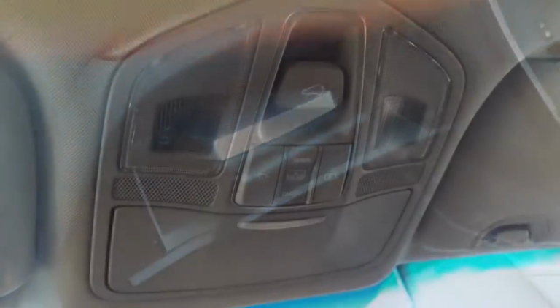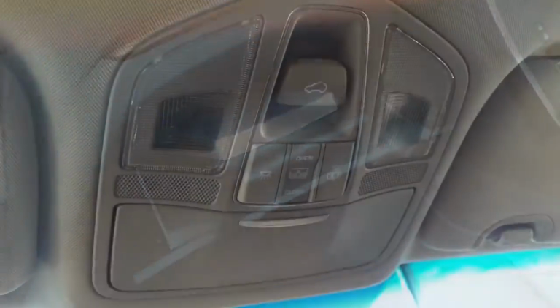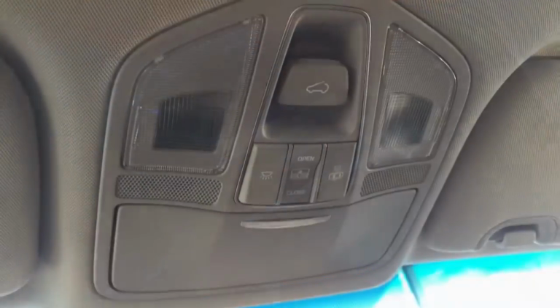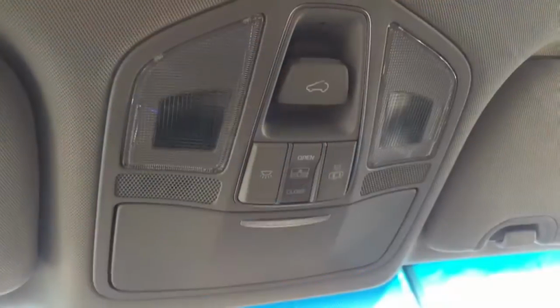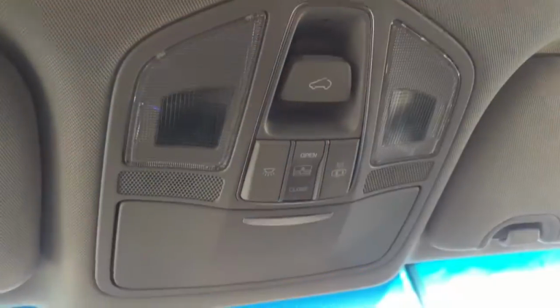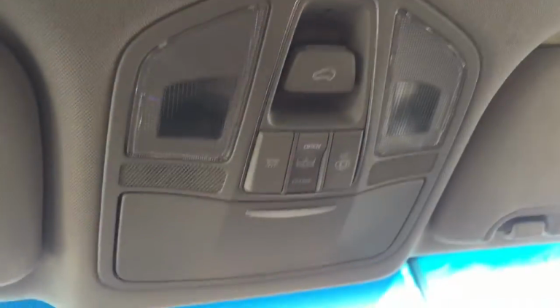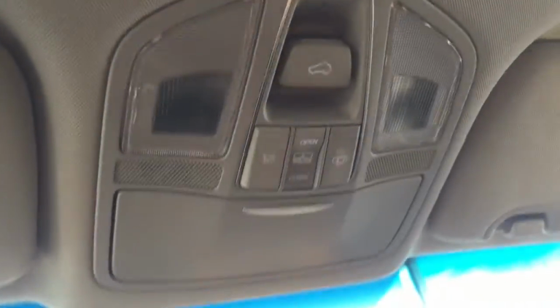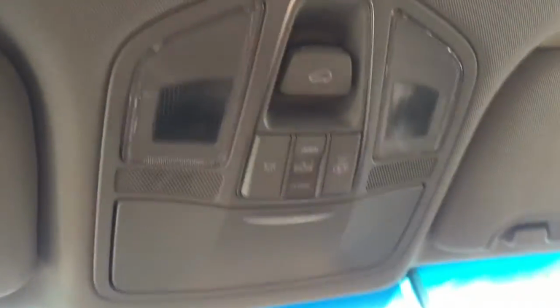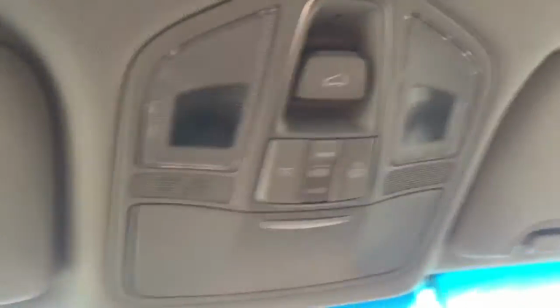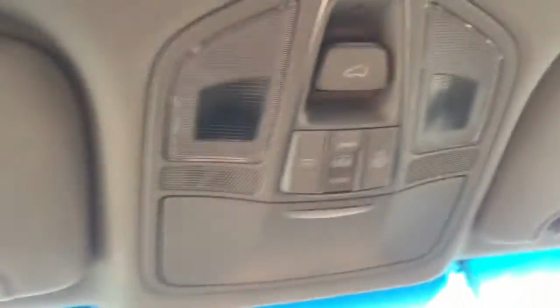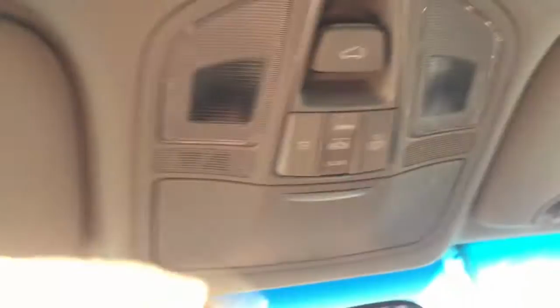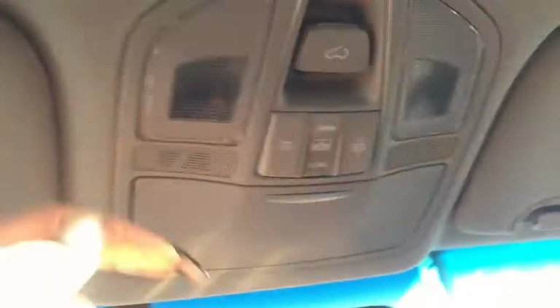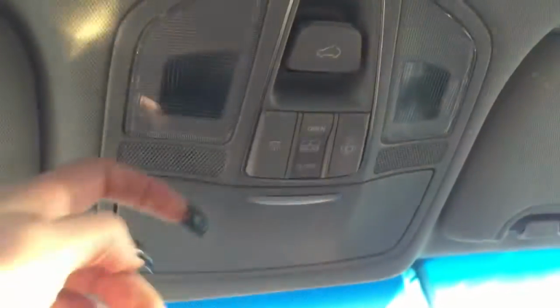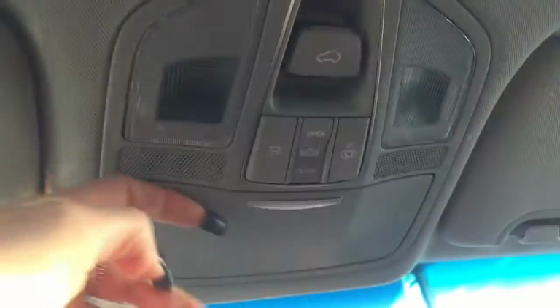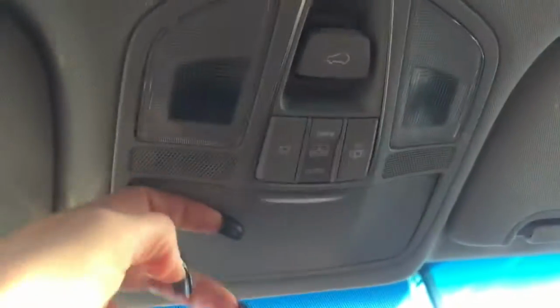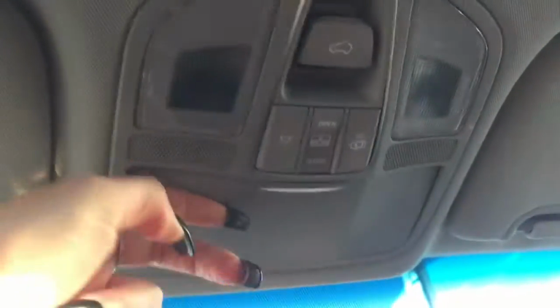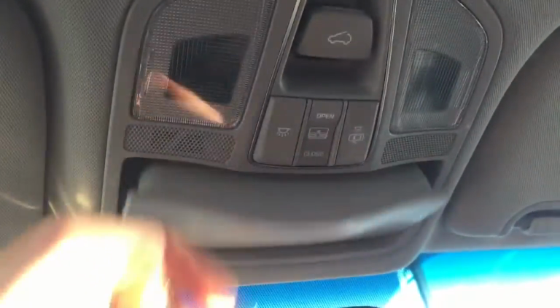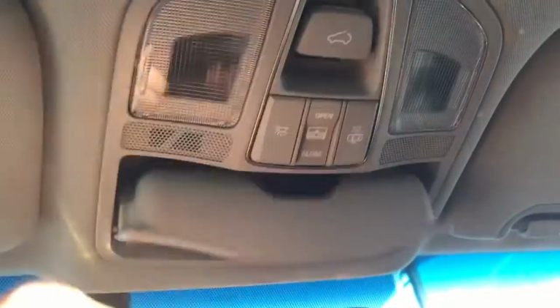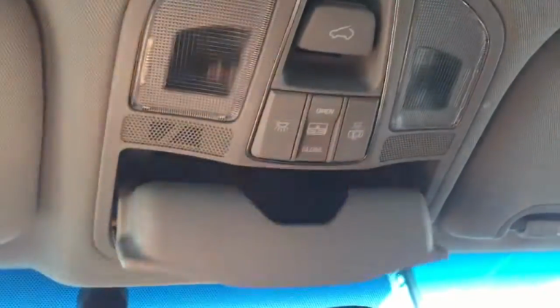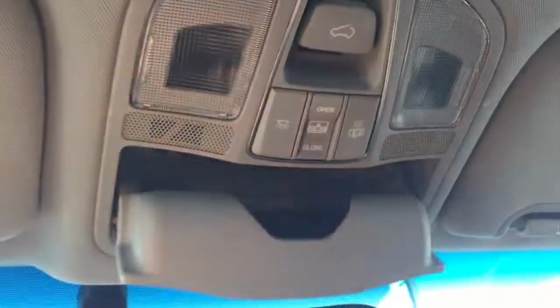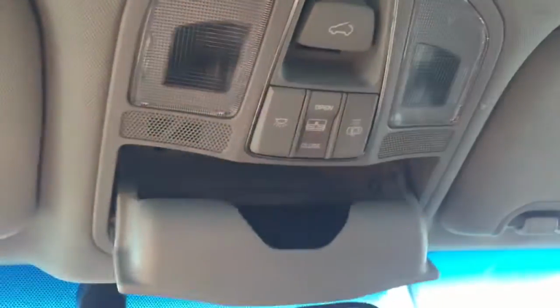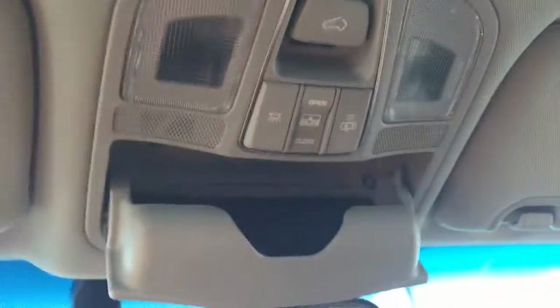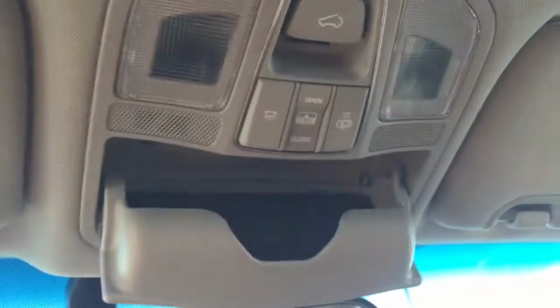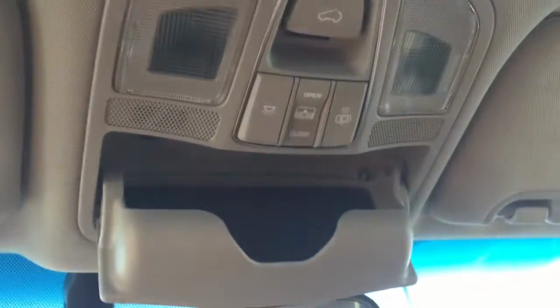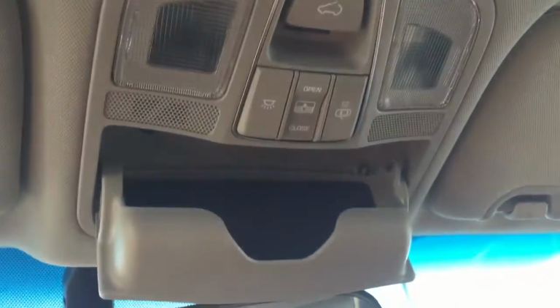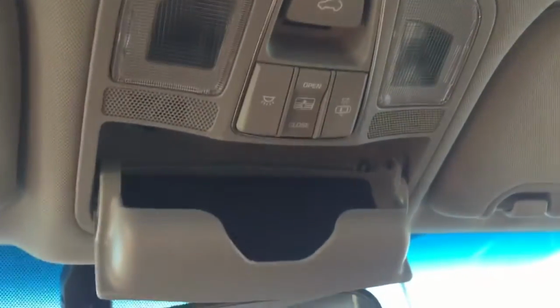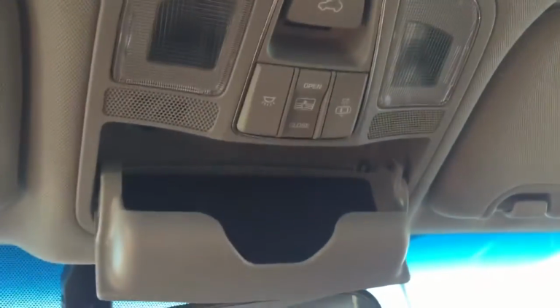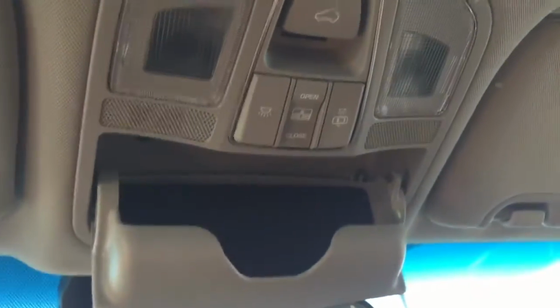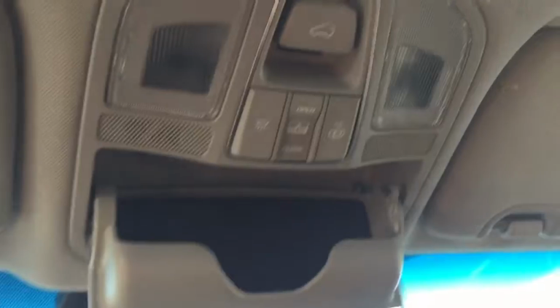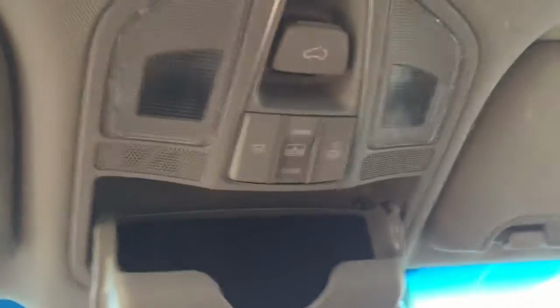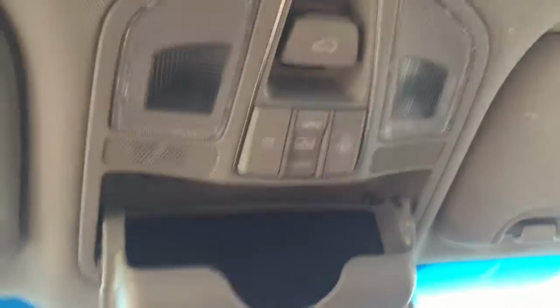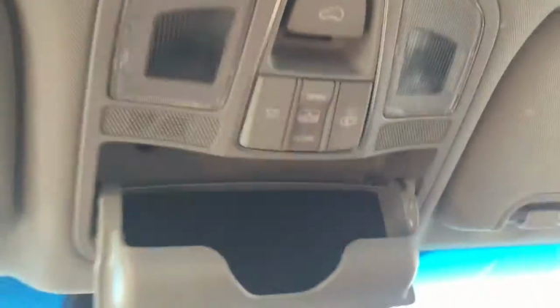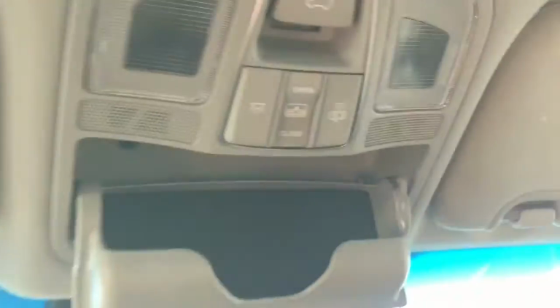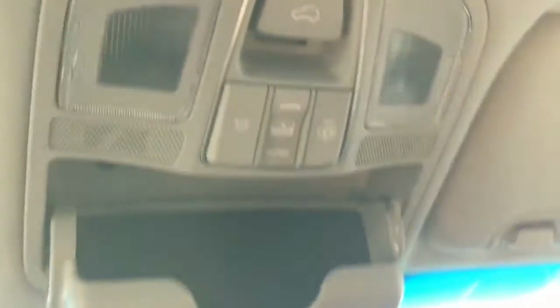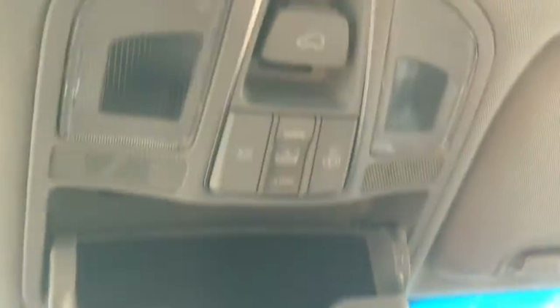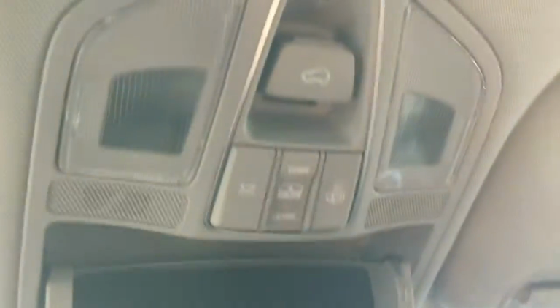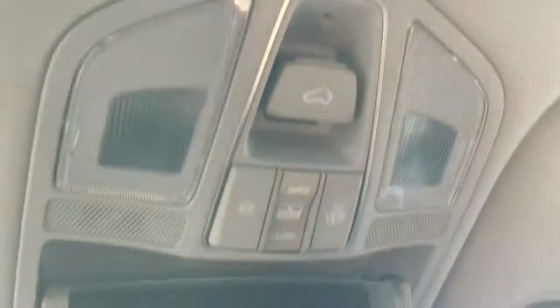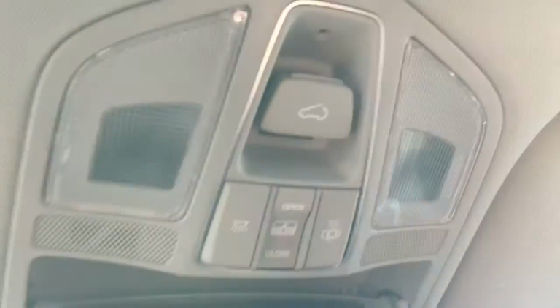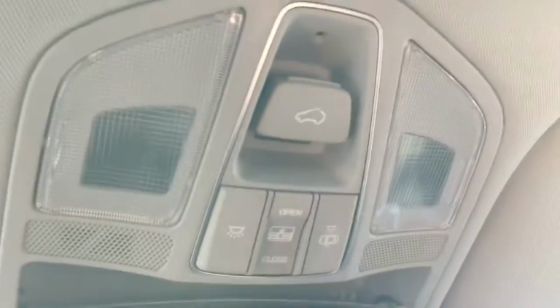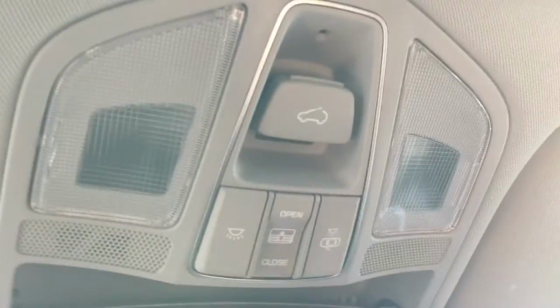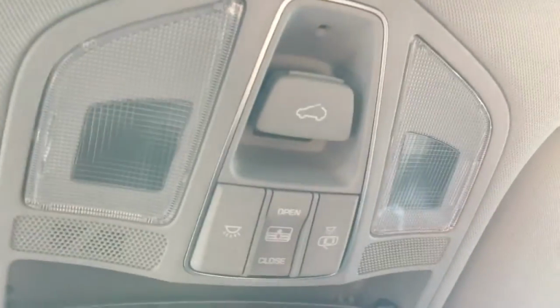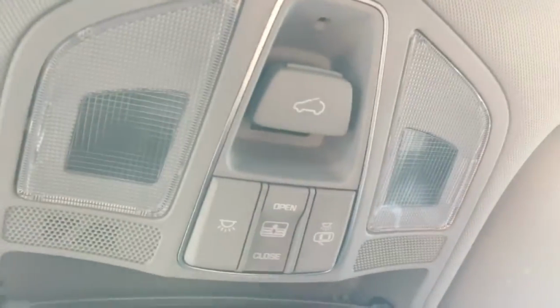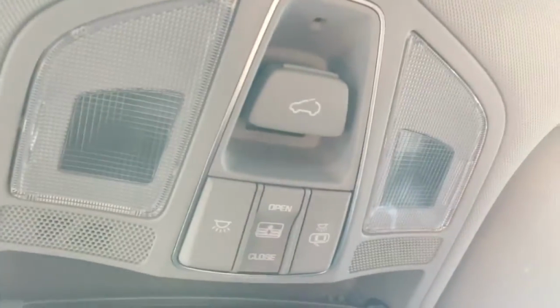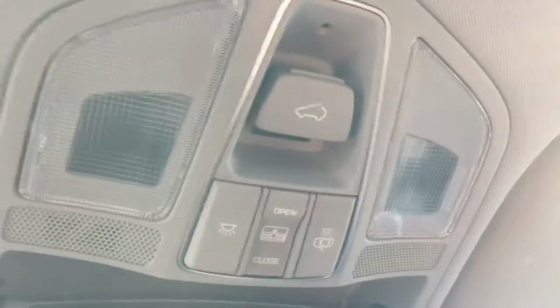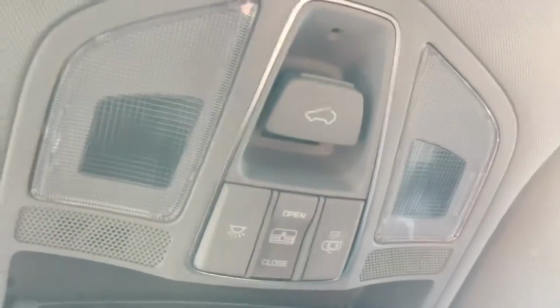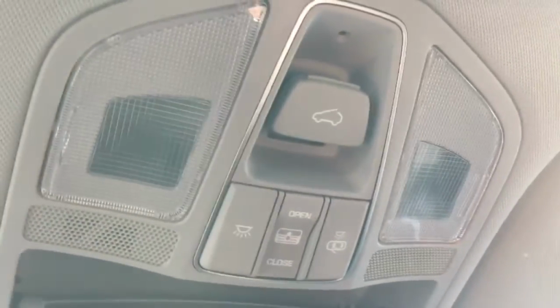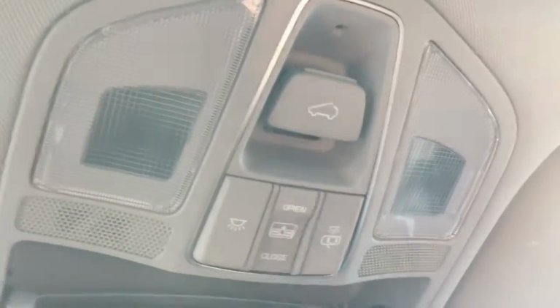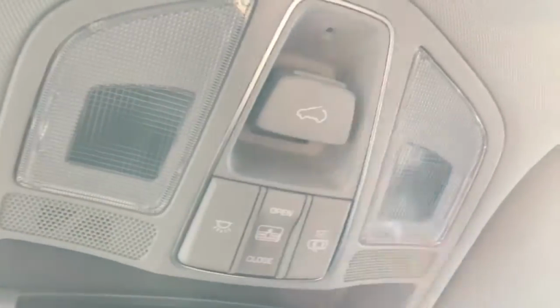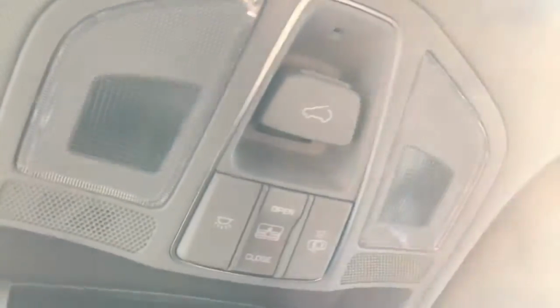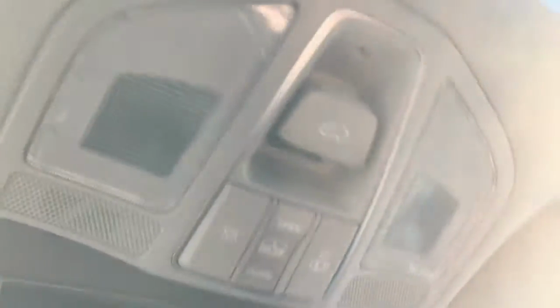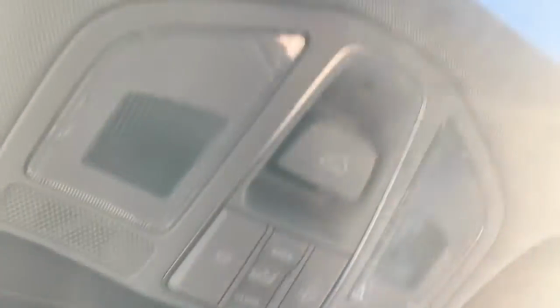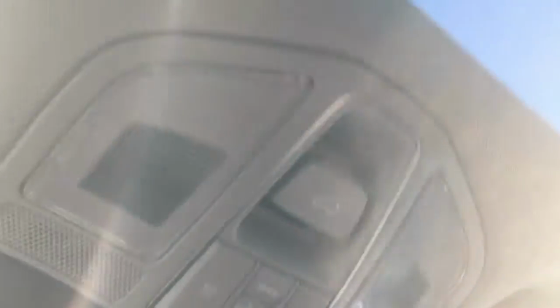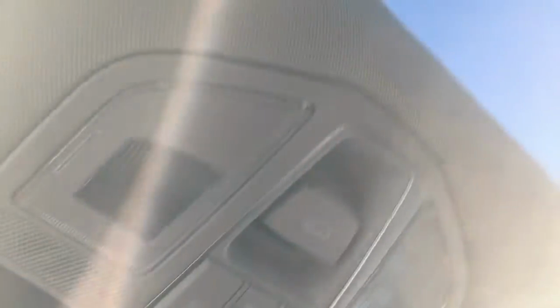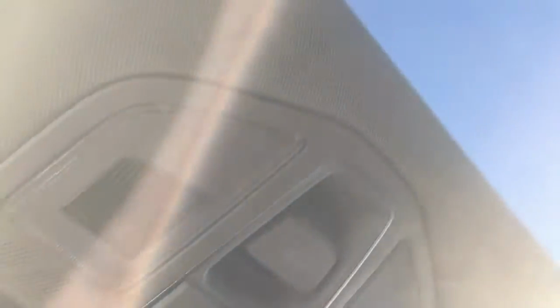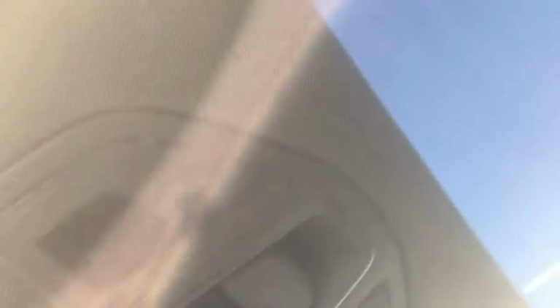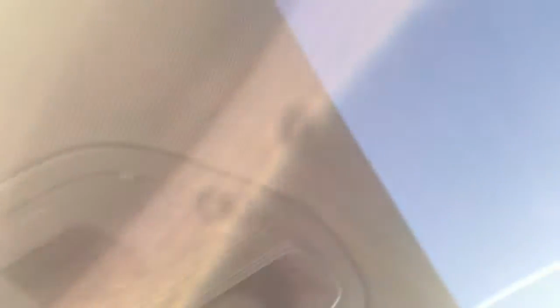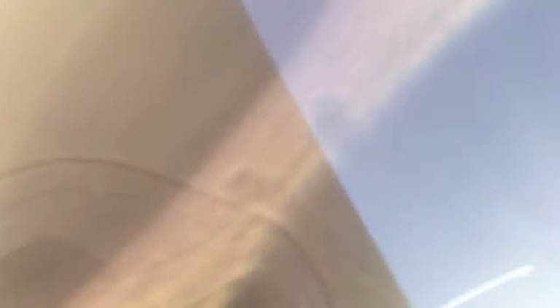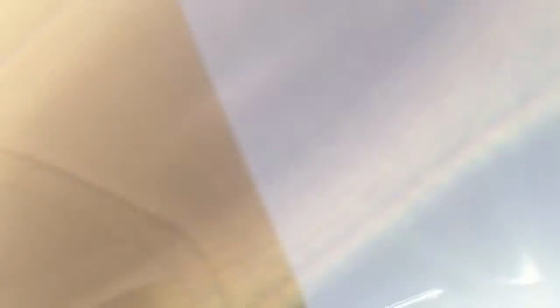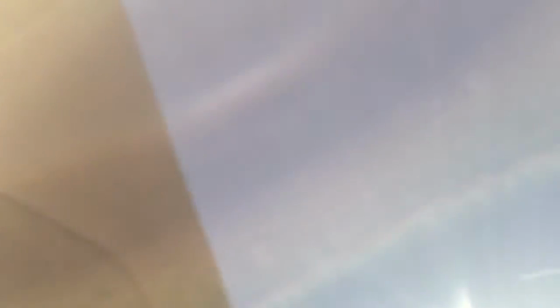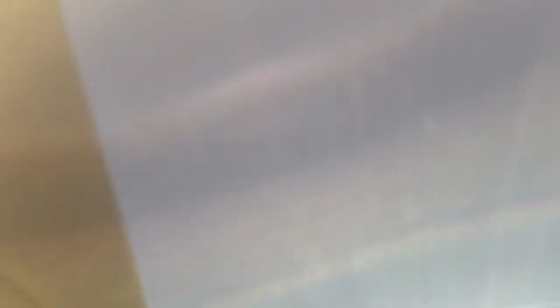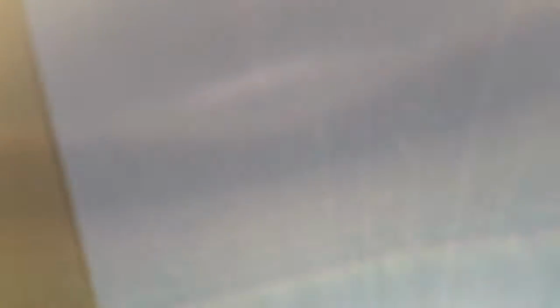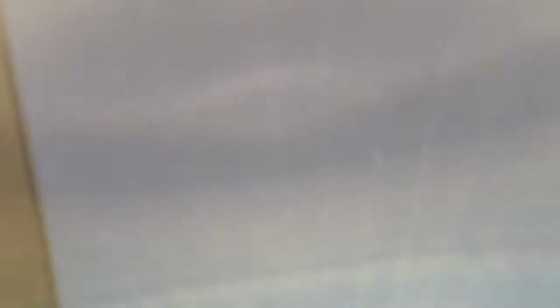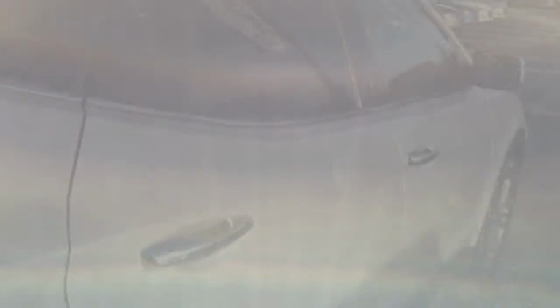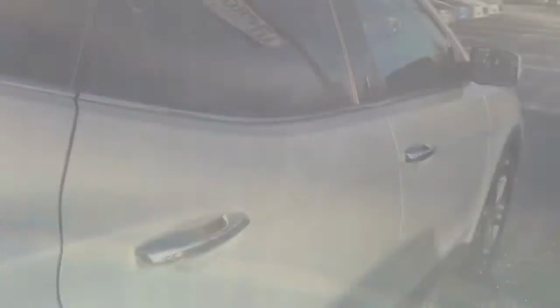Looking up above, you've got some storage for your sunglasses, as well as all your different controls for your great big panoramic sunroof.